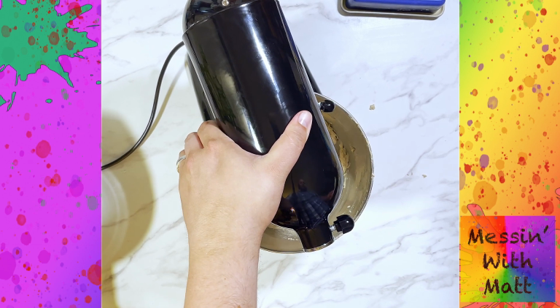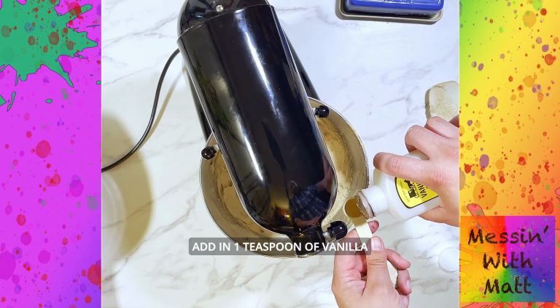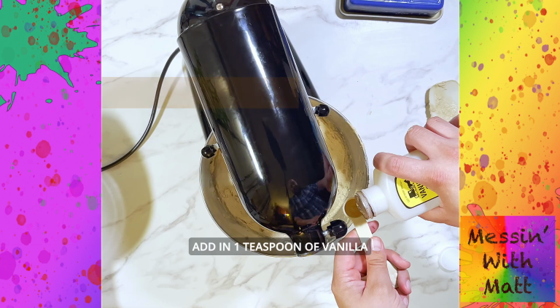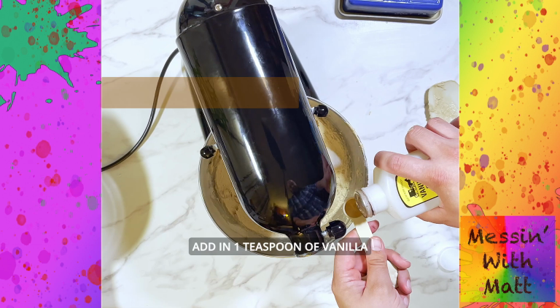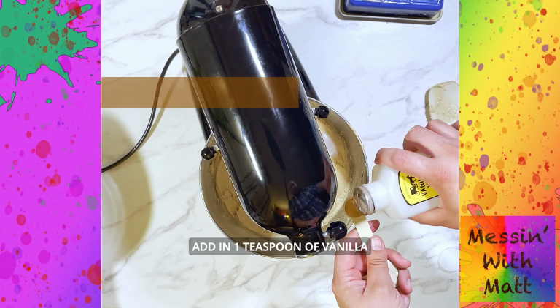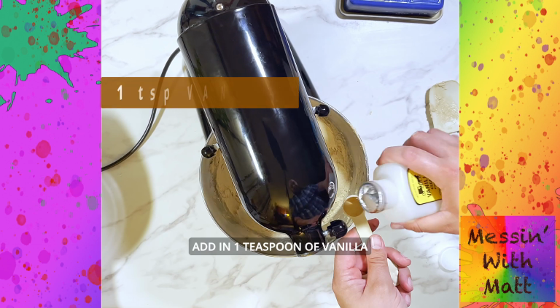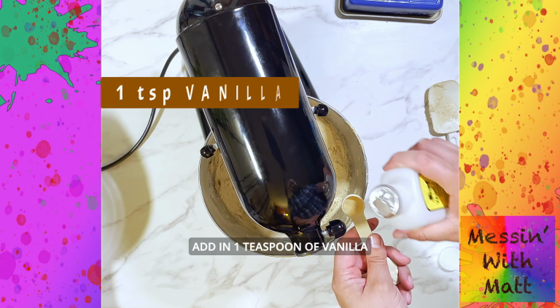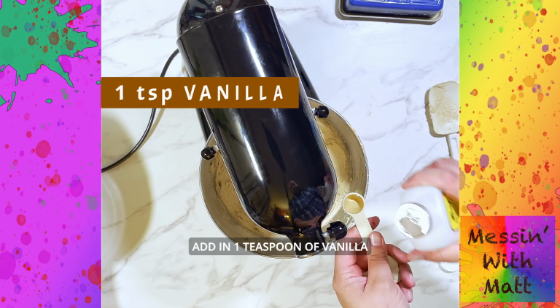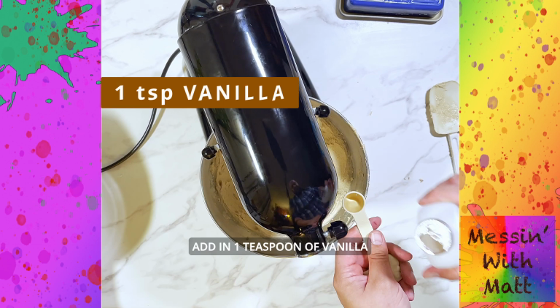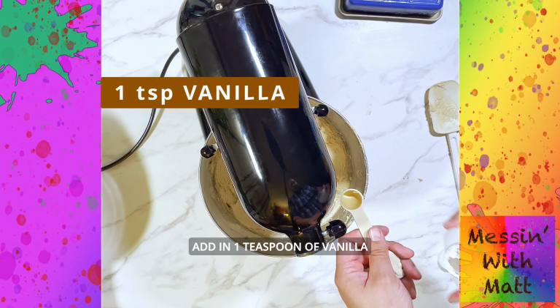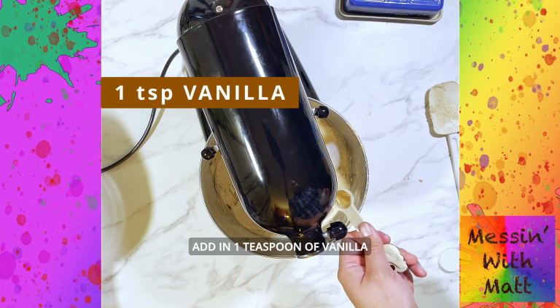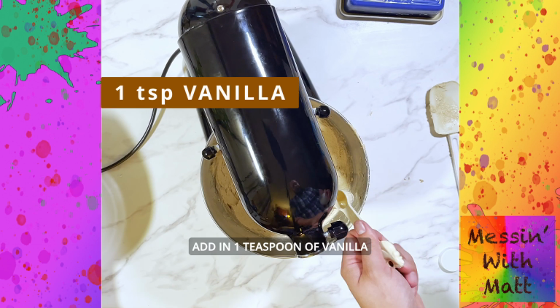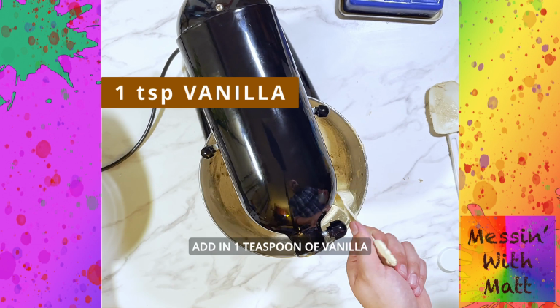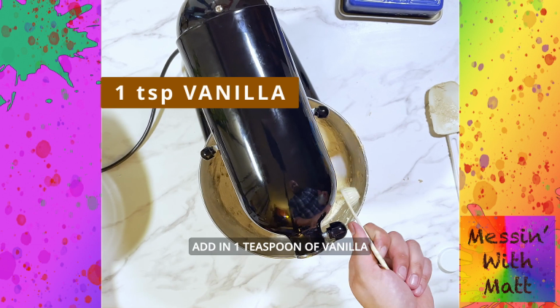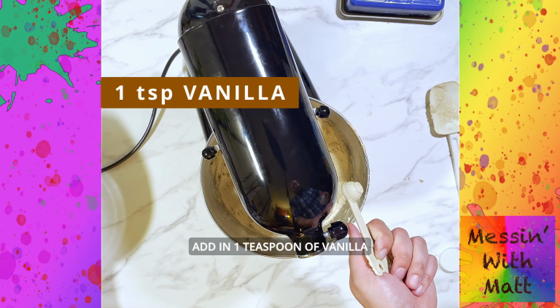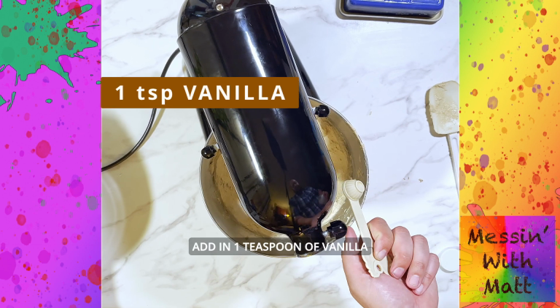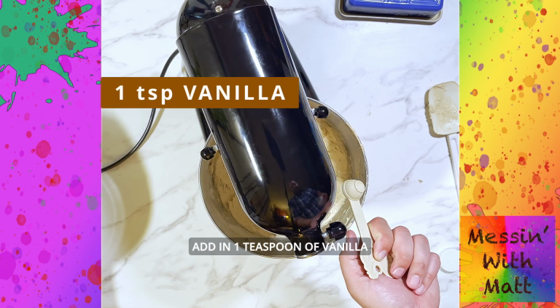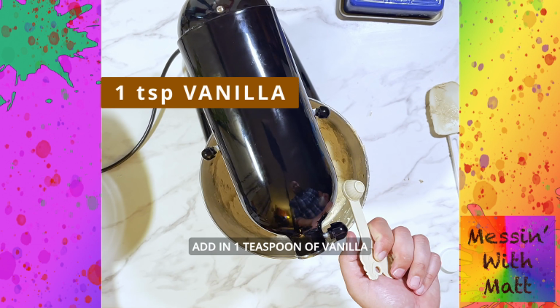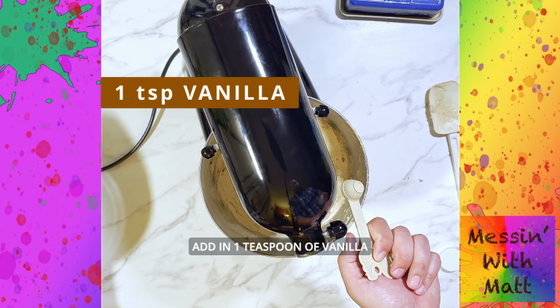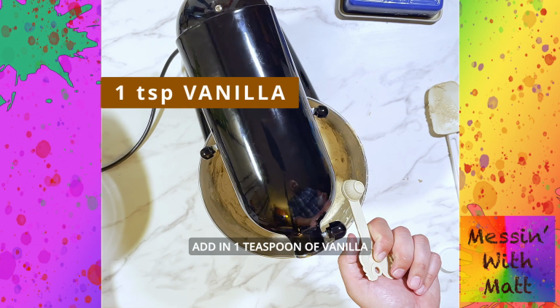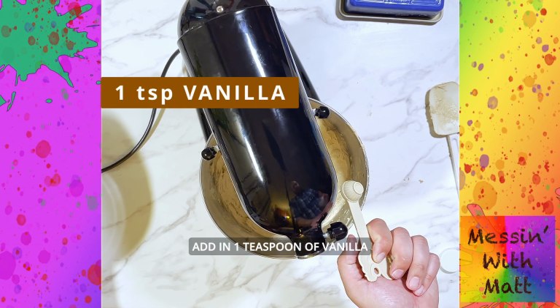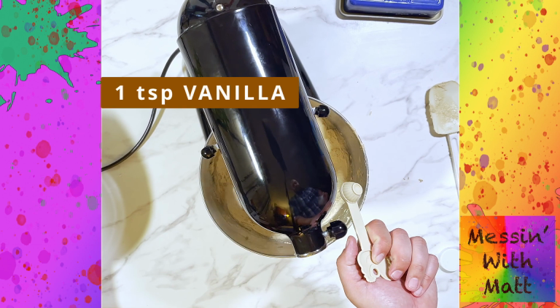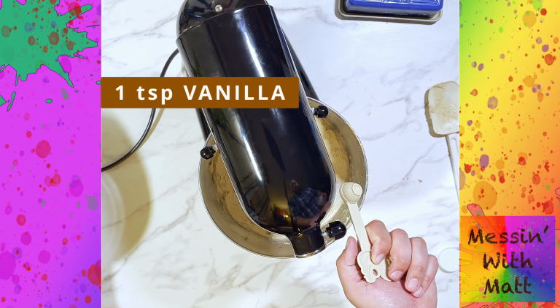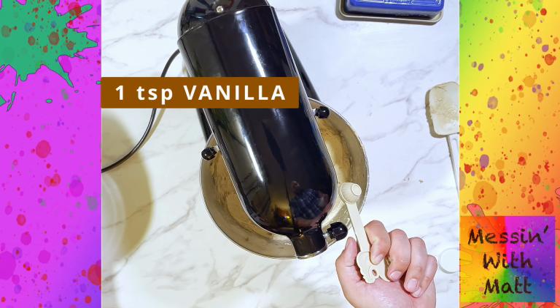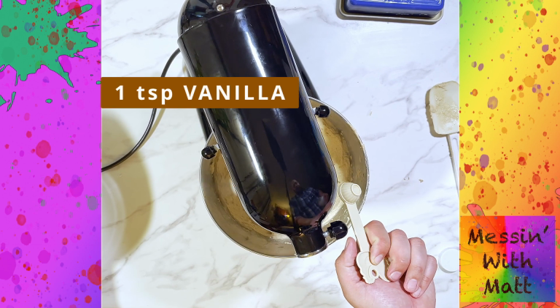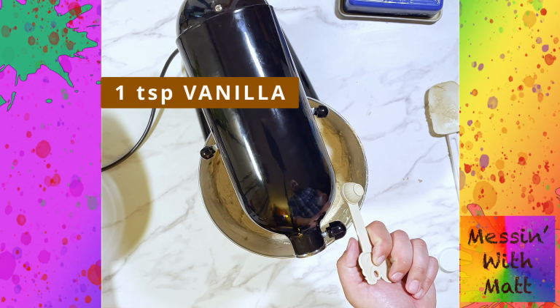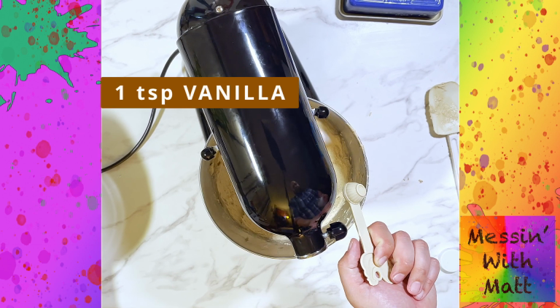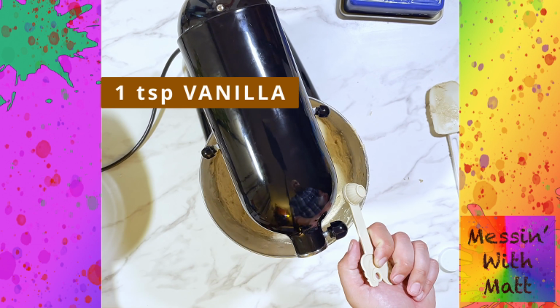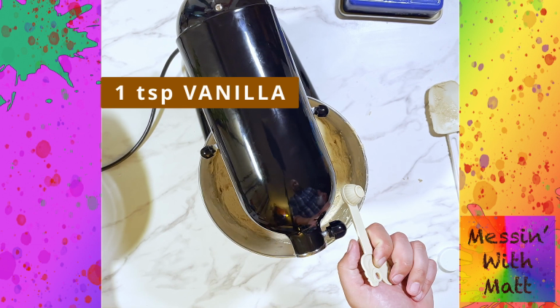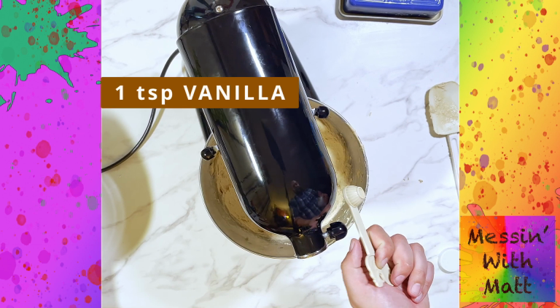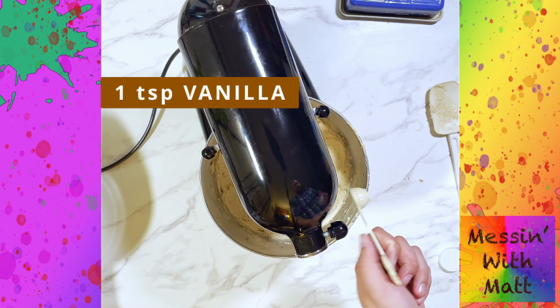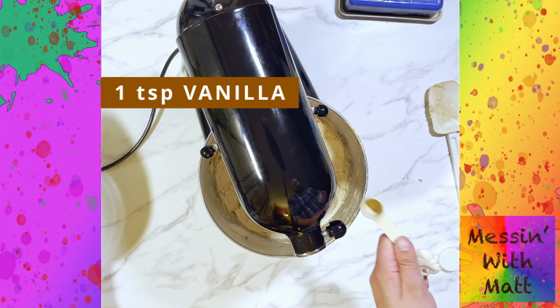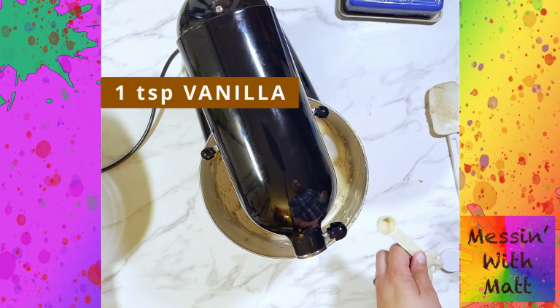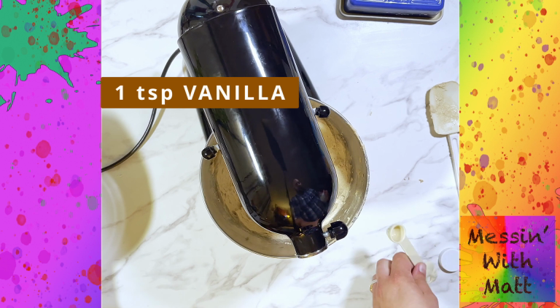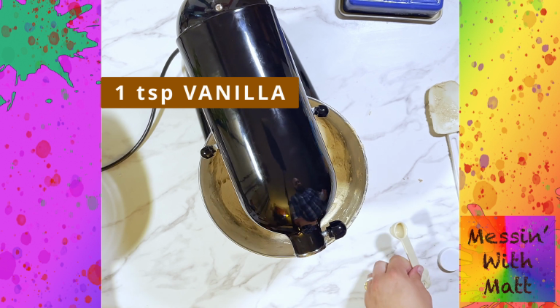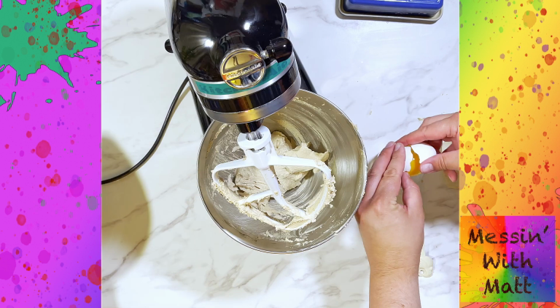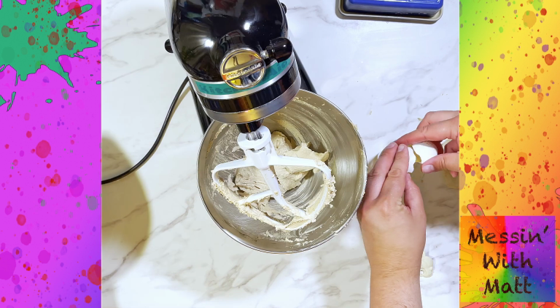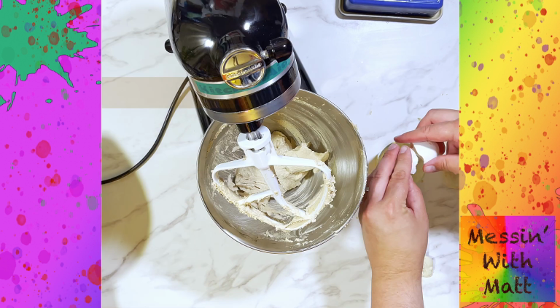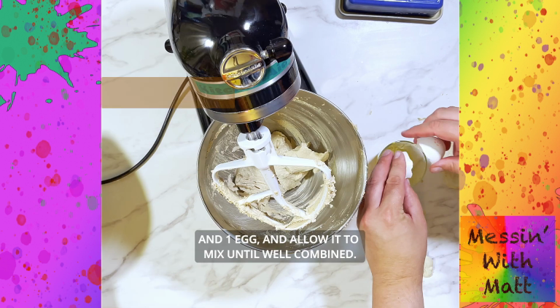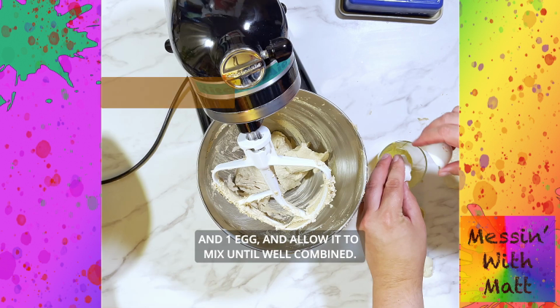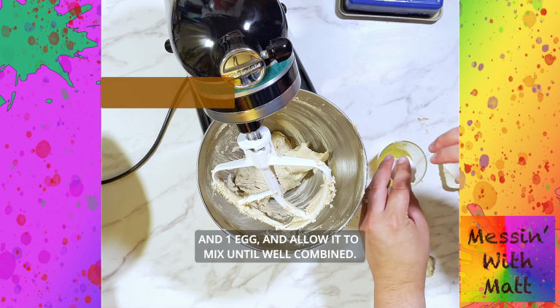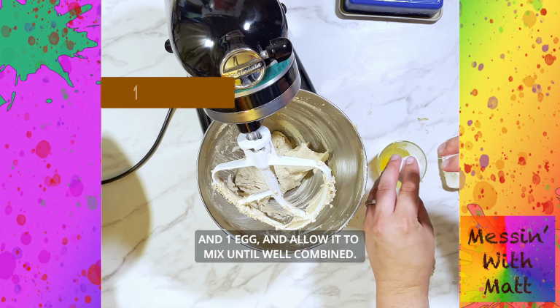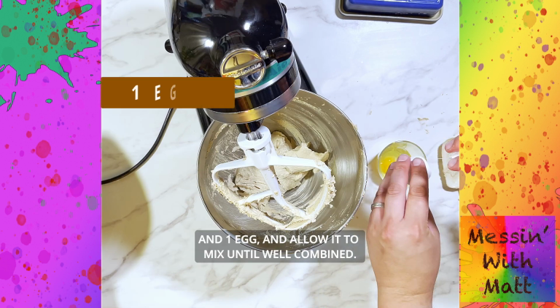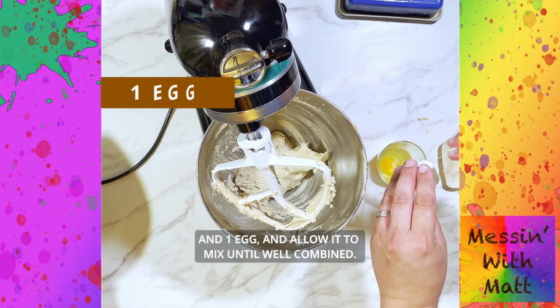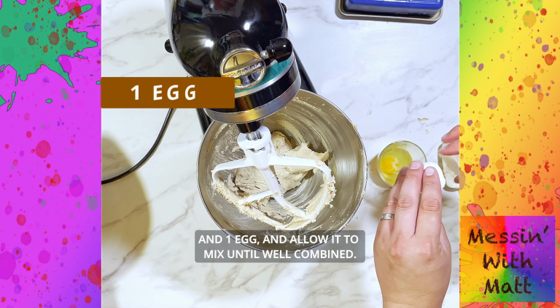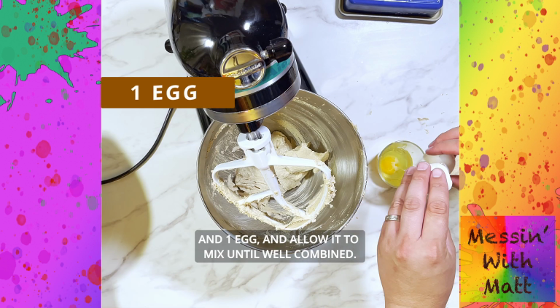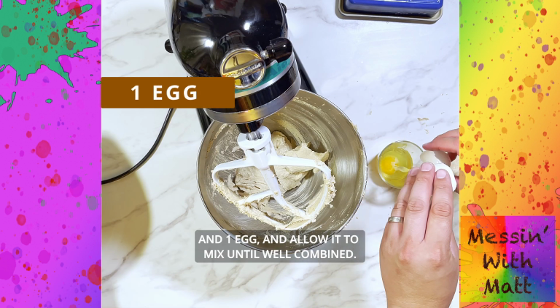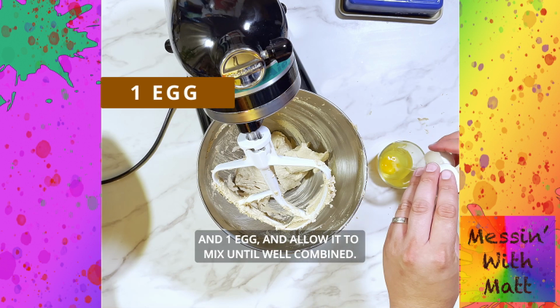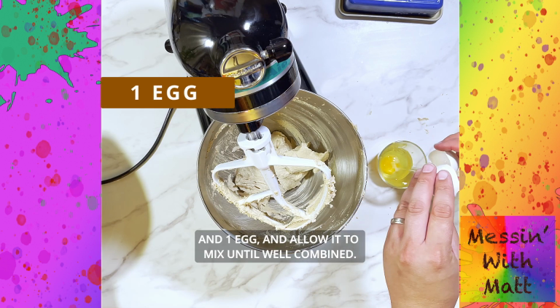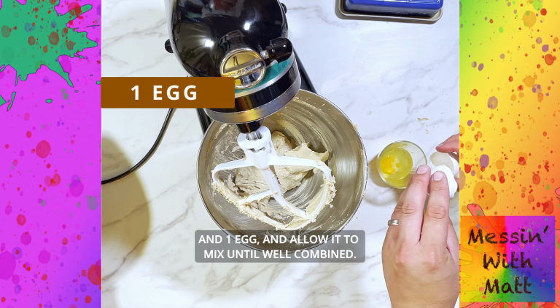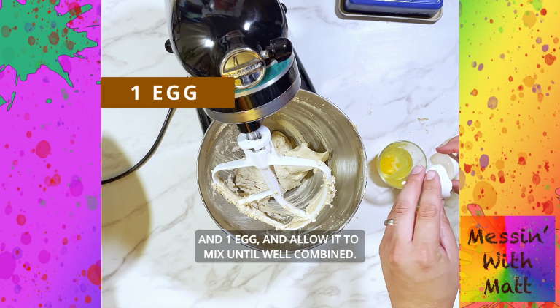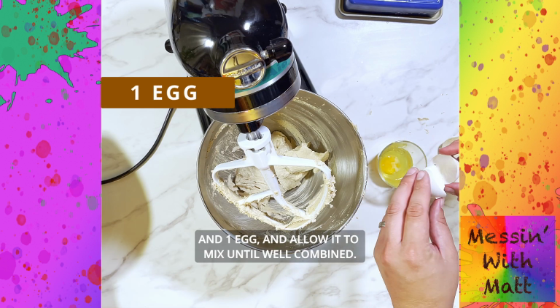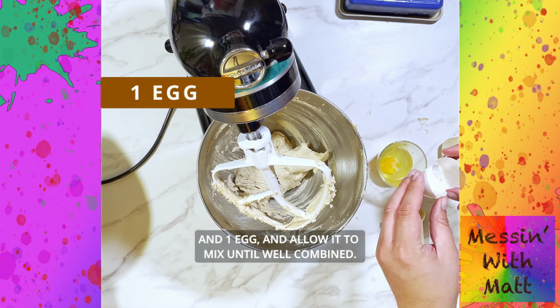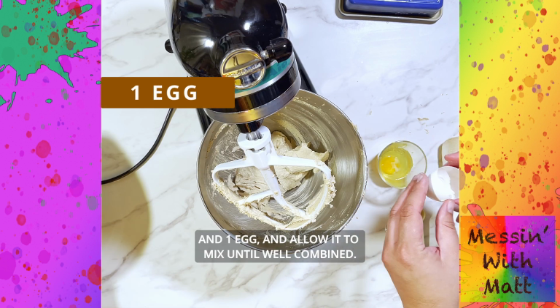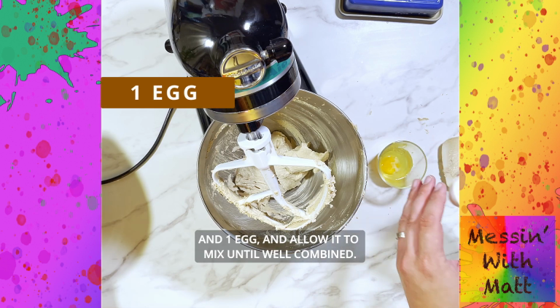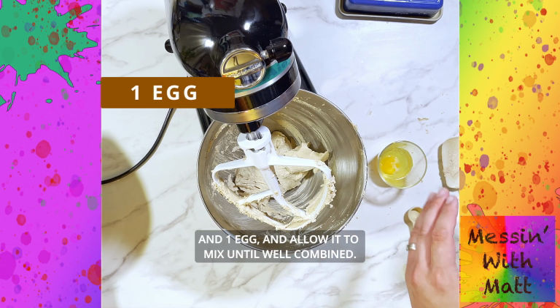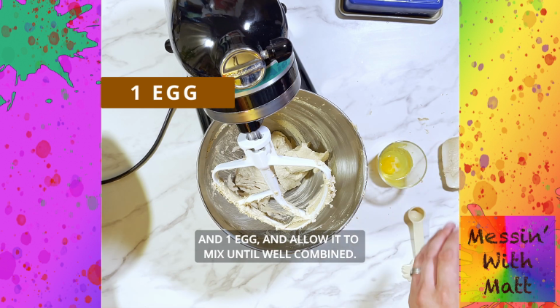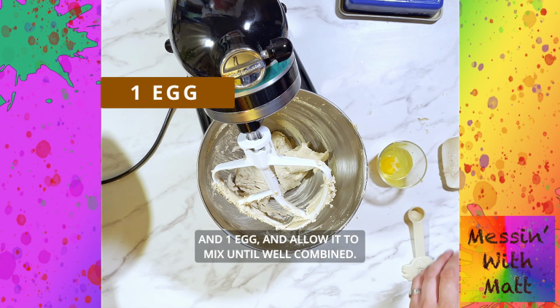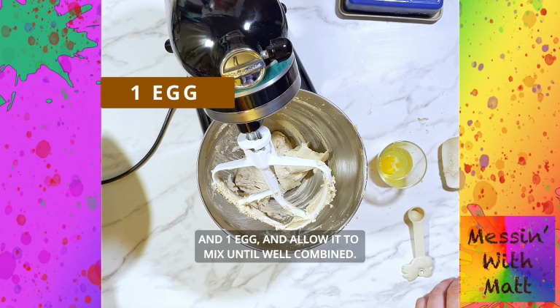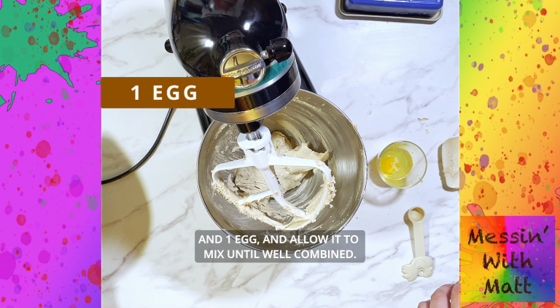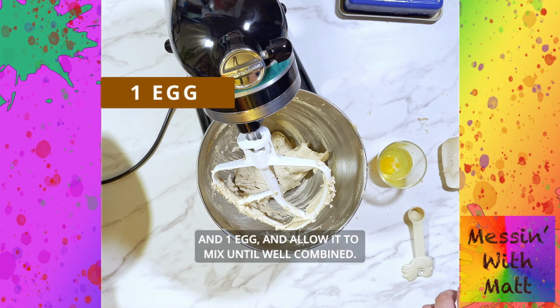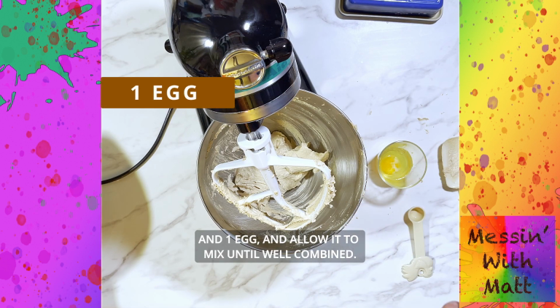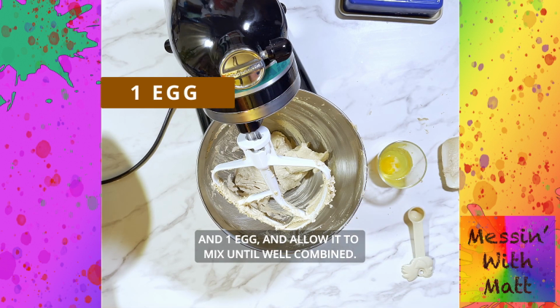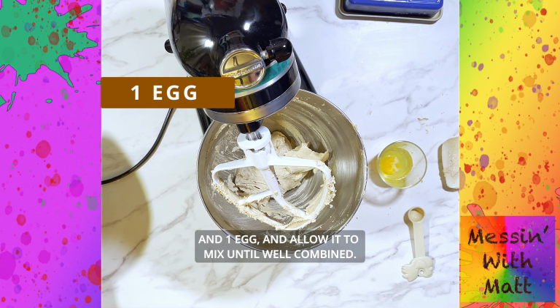Add in one teaspoon of vanilla and one egg, and allow it to mix until well combined.